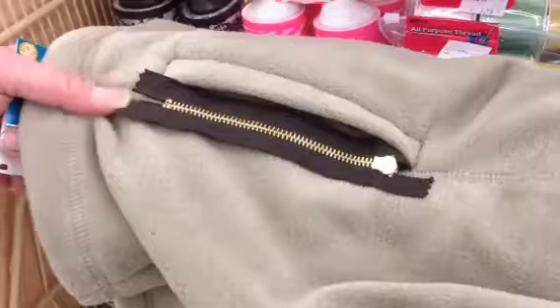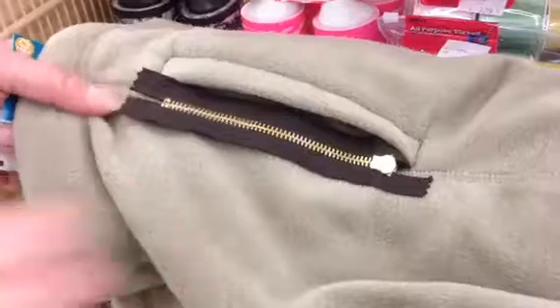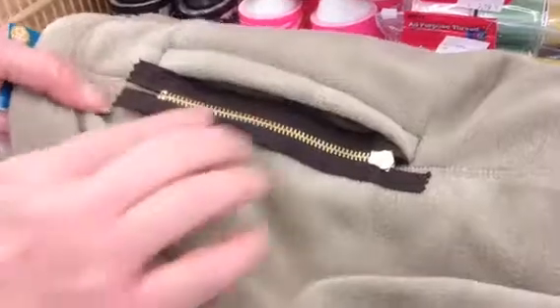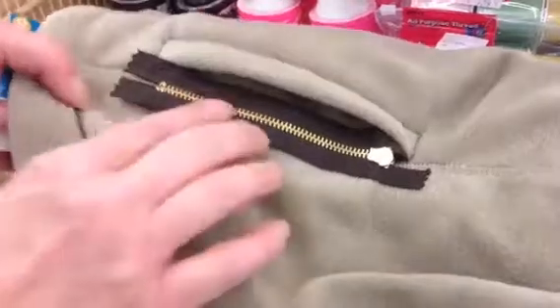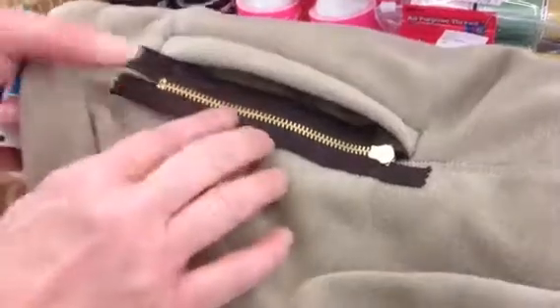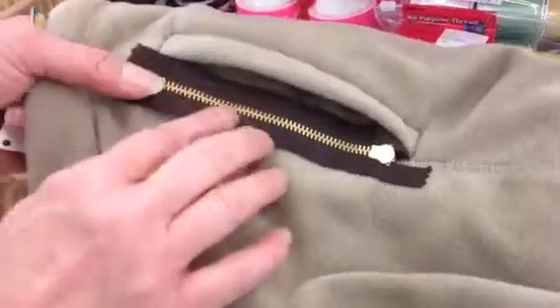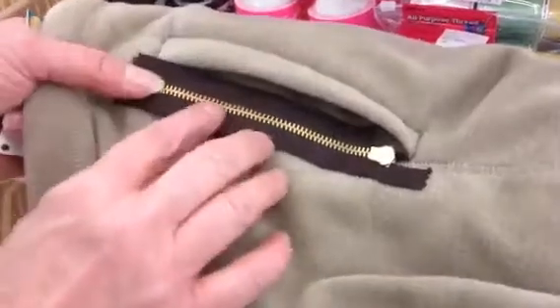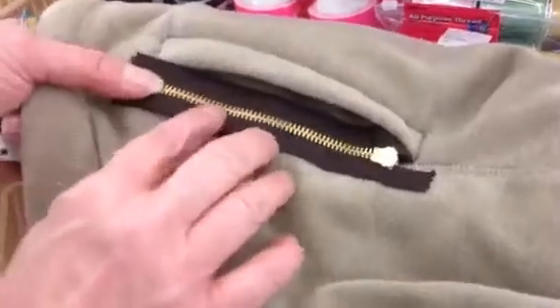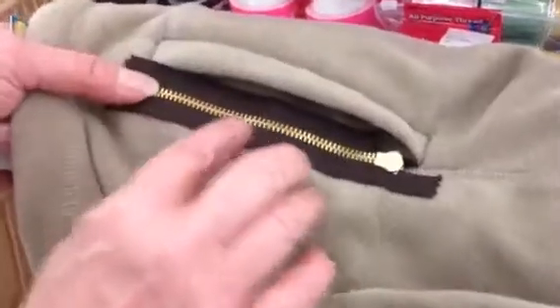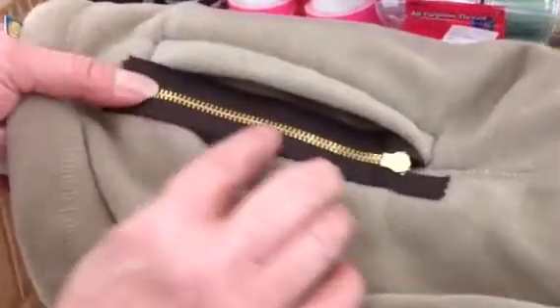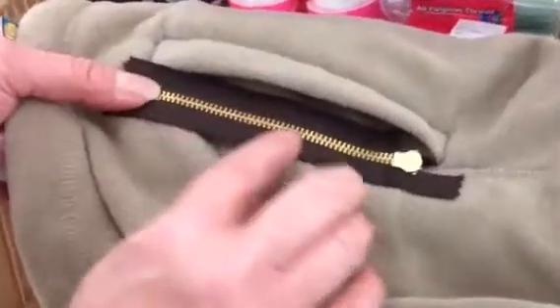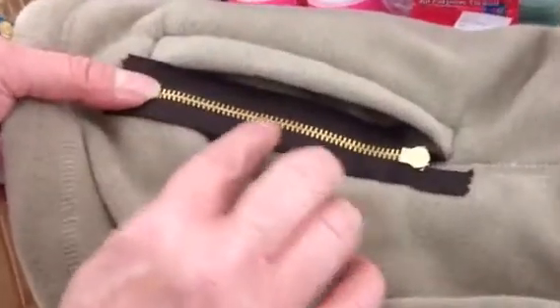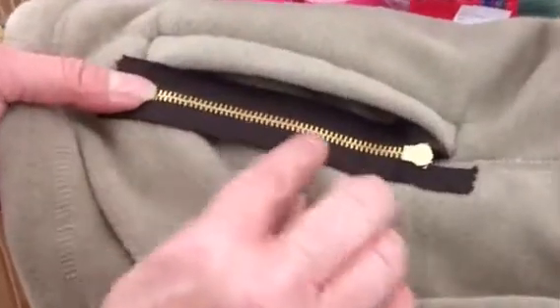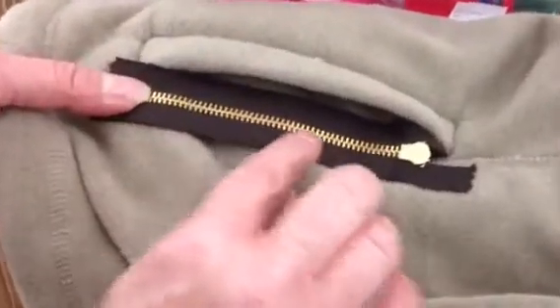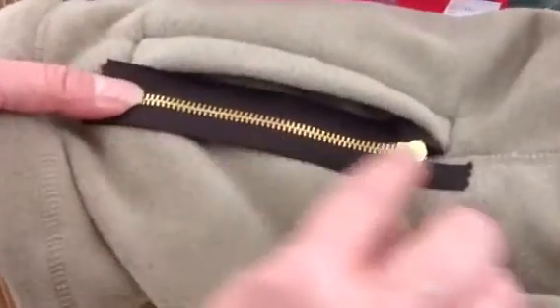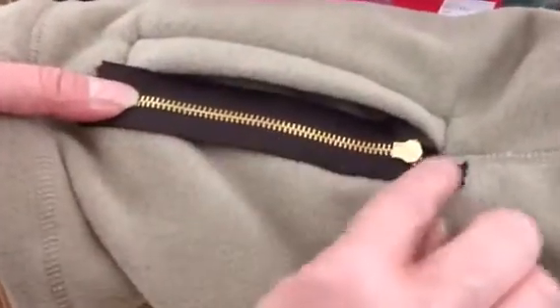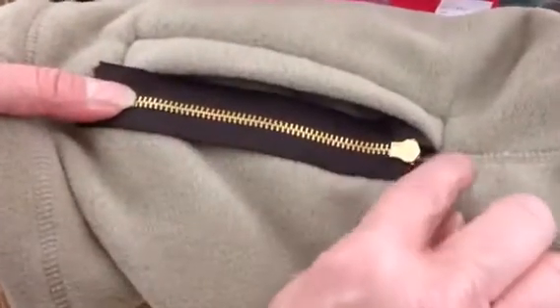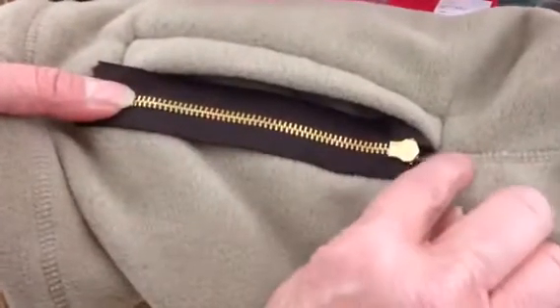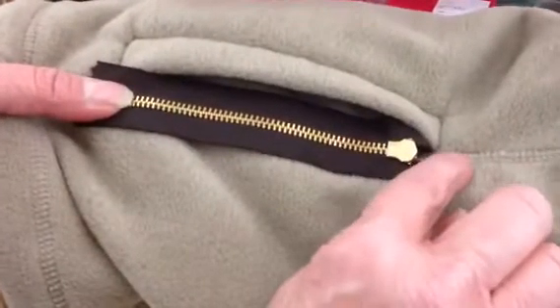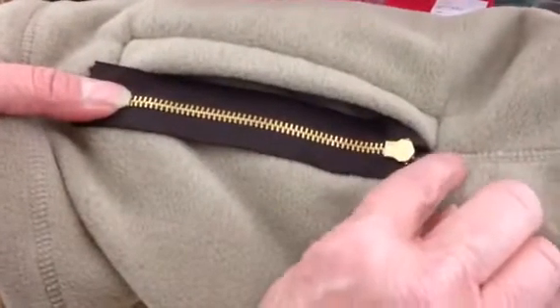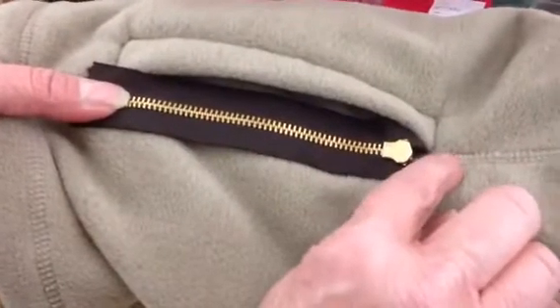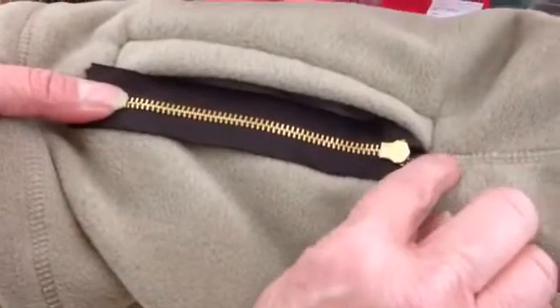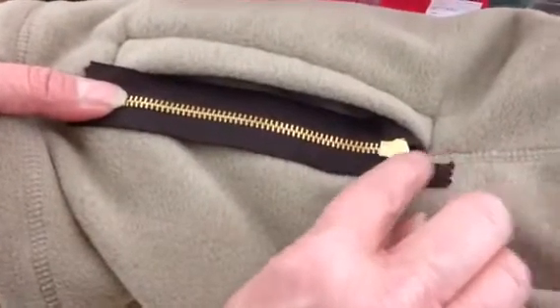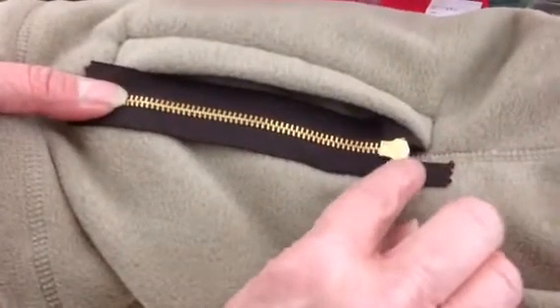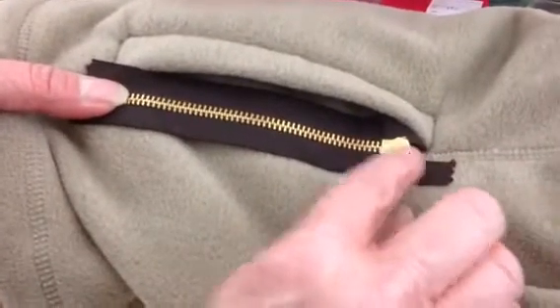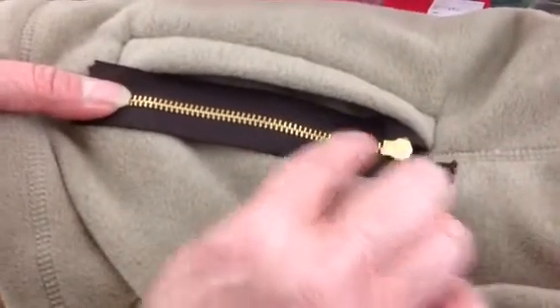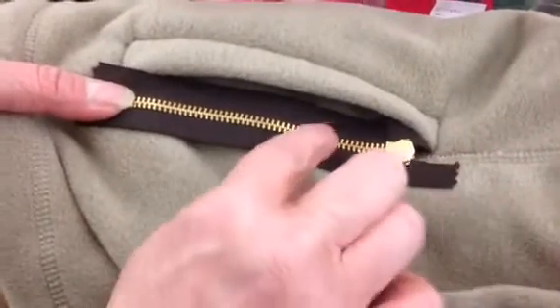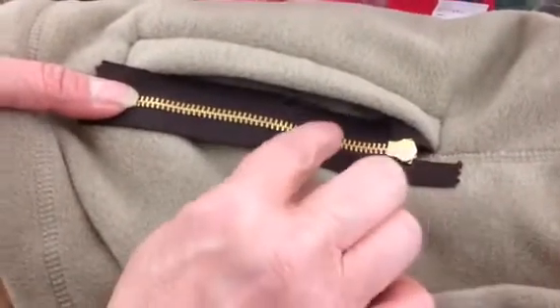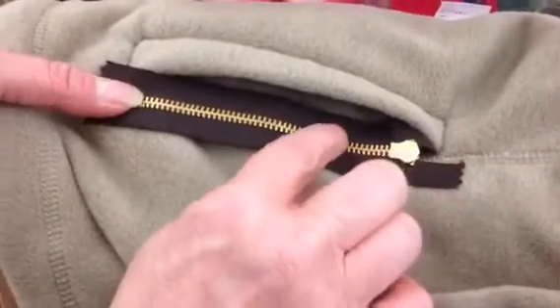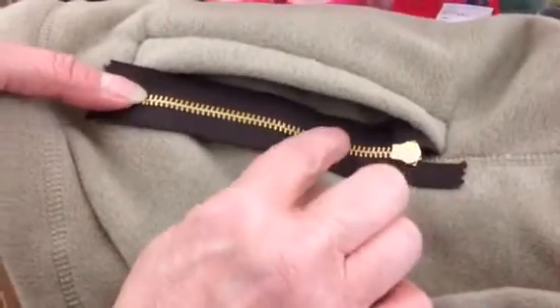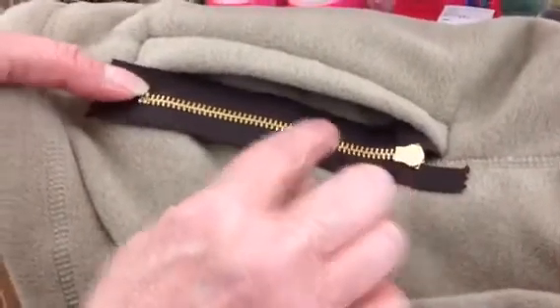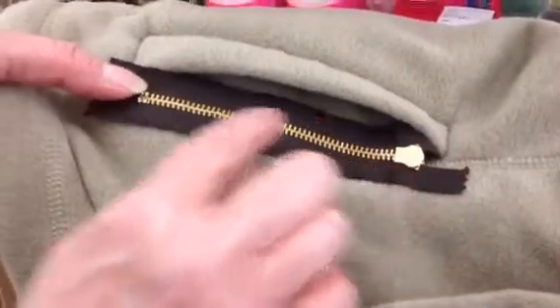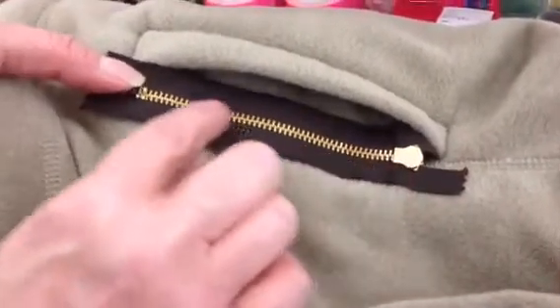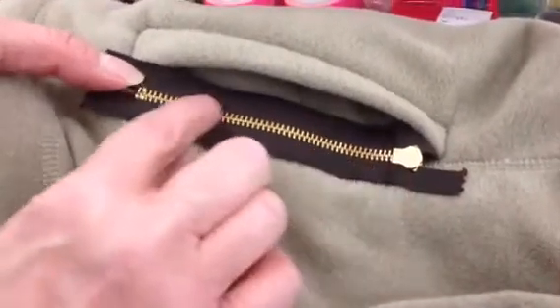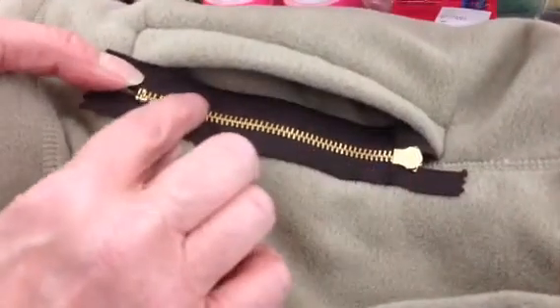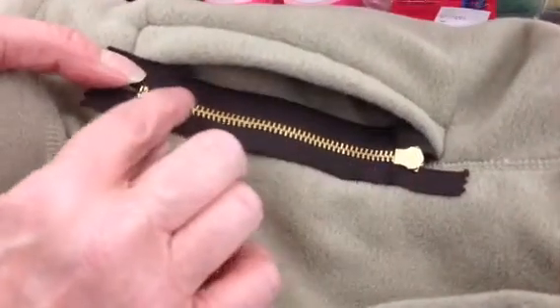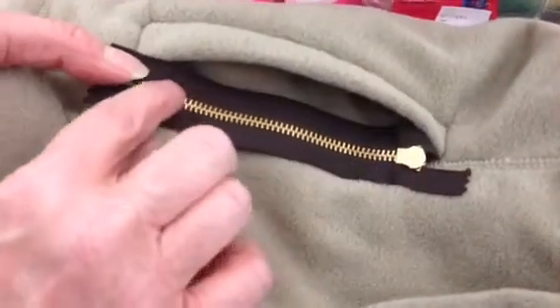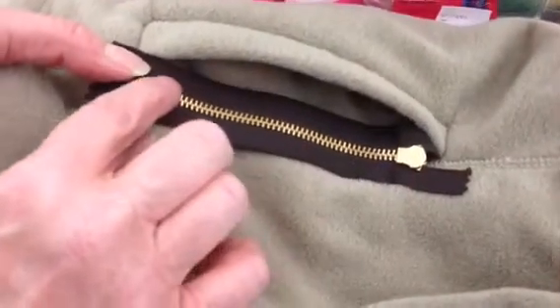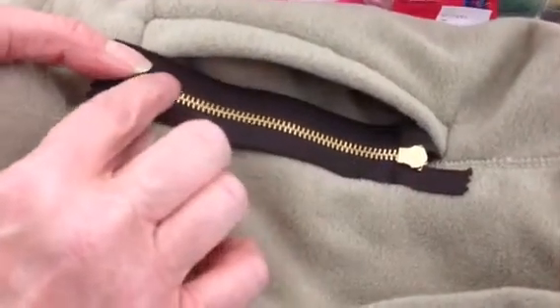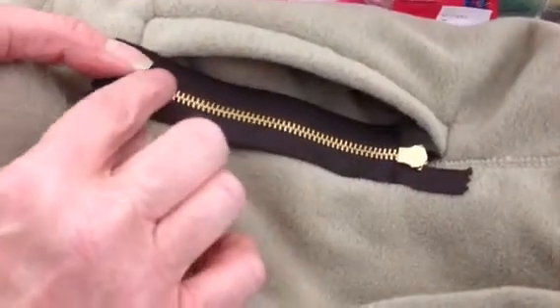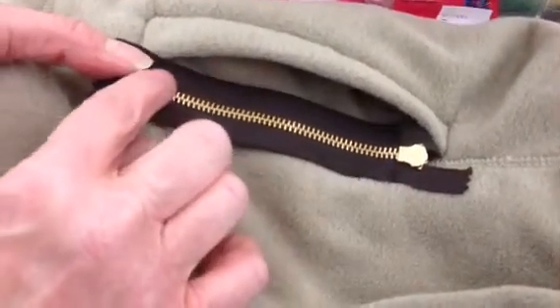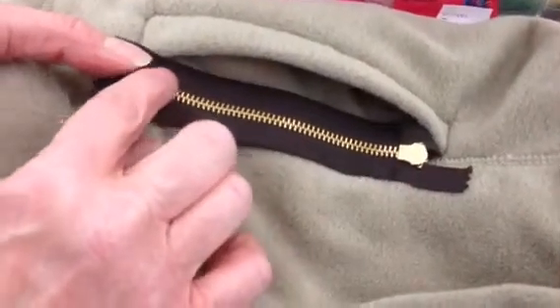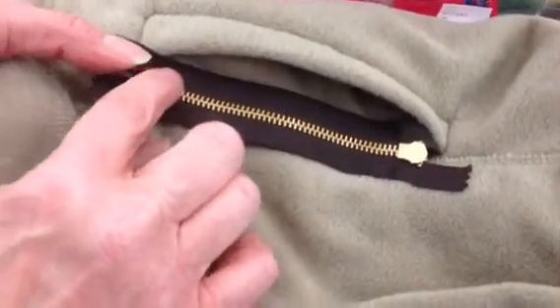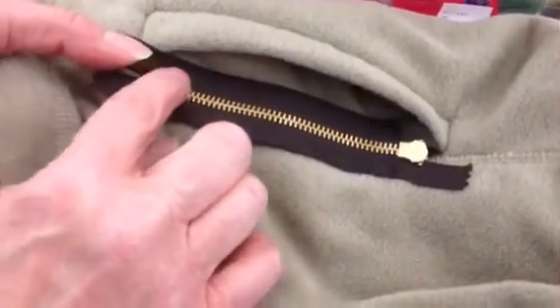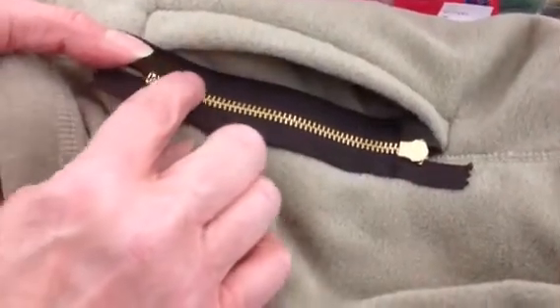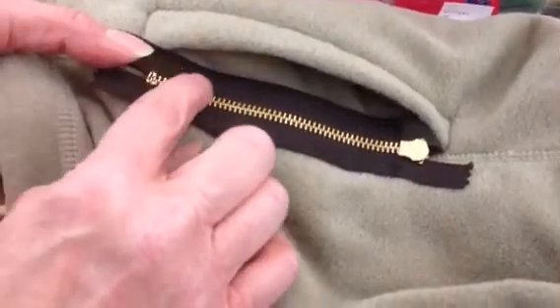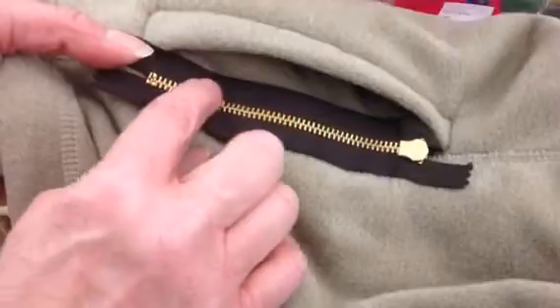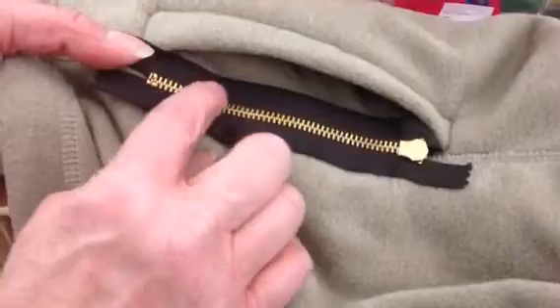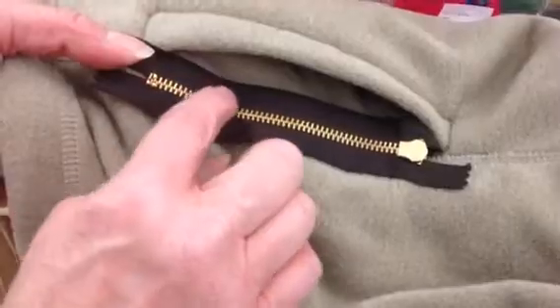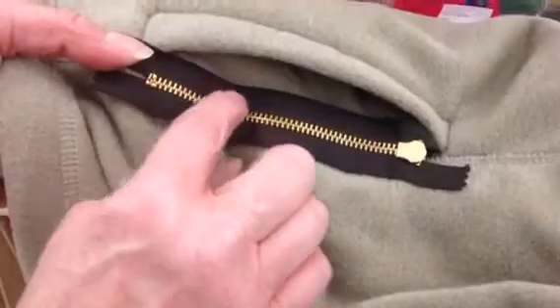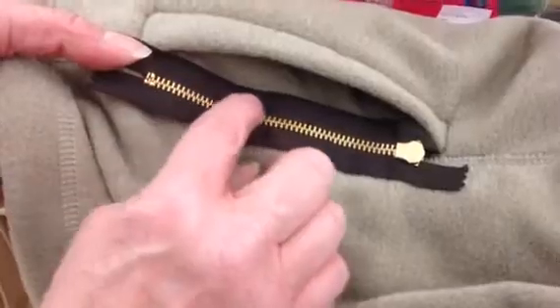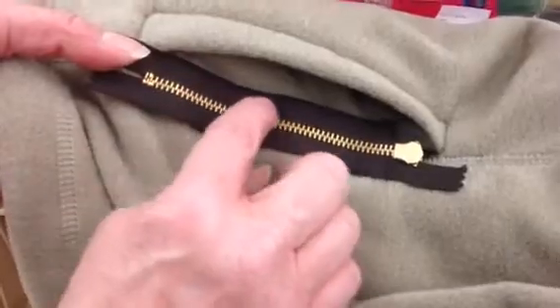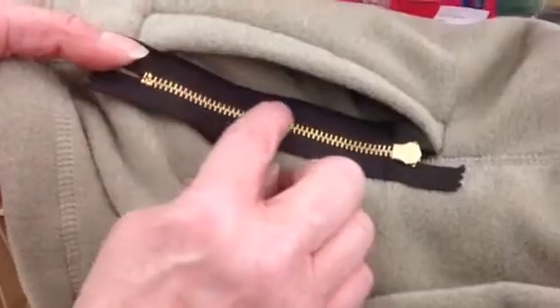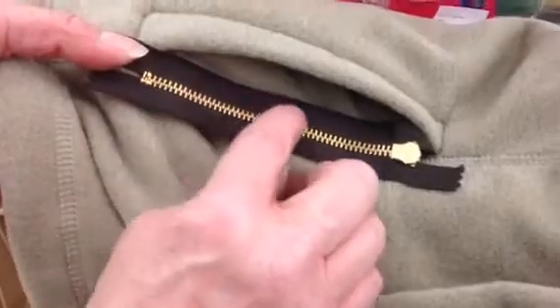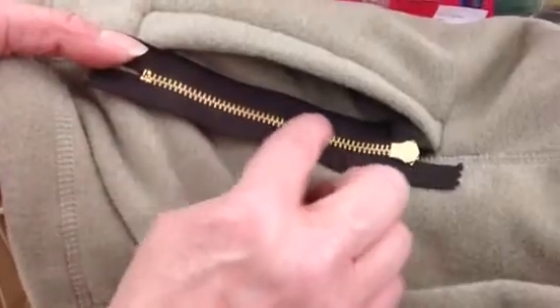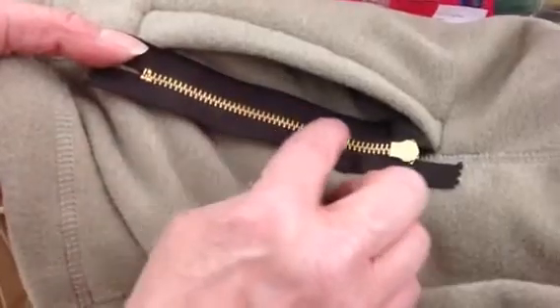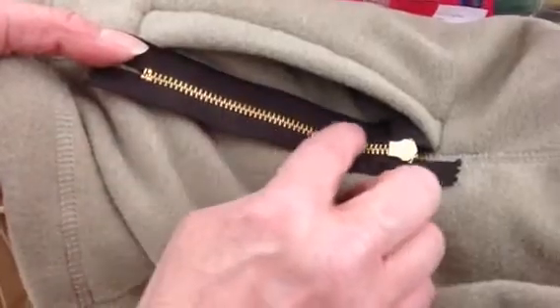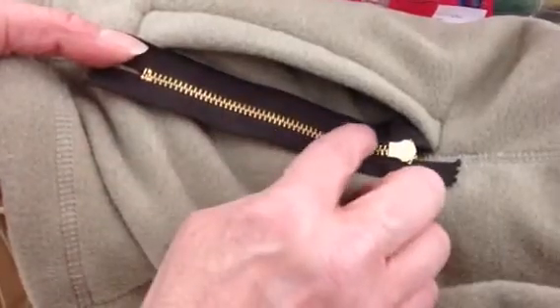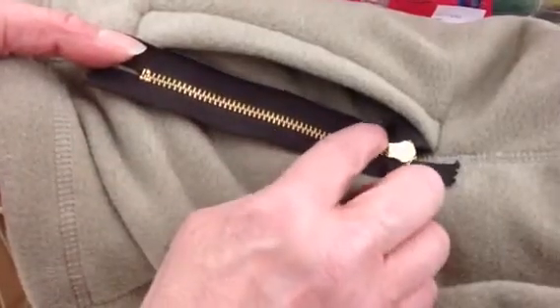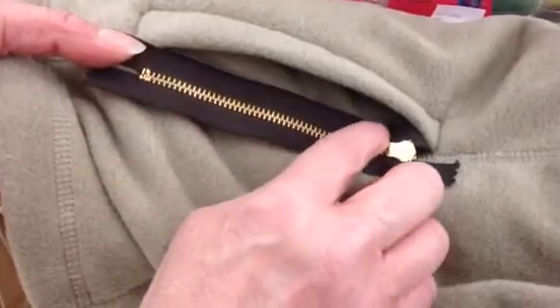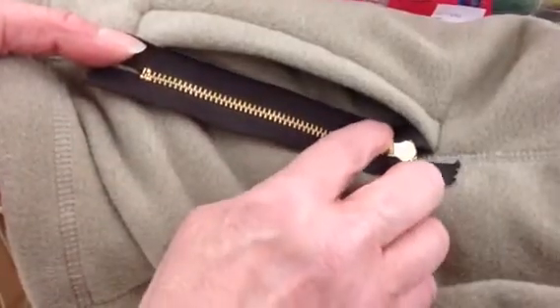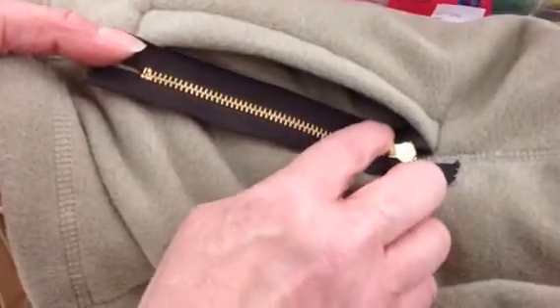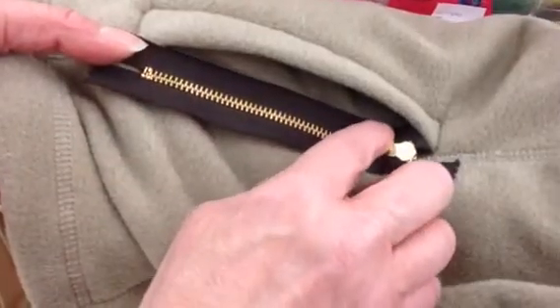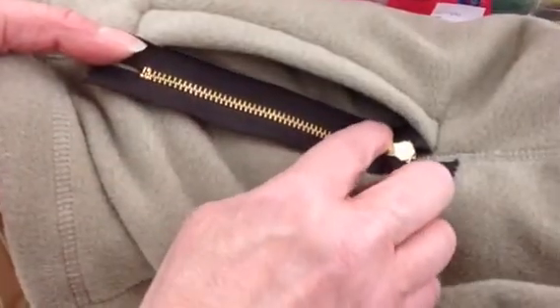Line this up with your seam here. You're going to sew inside your pocket back there.